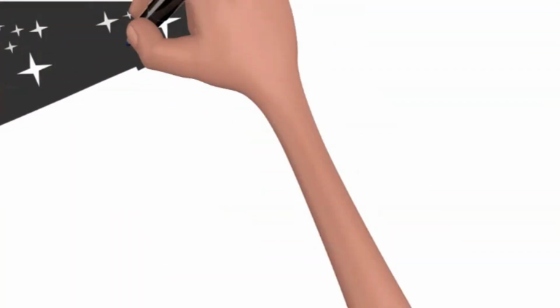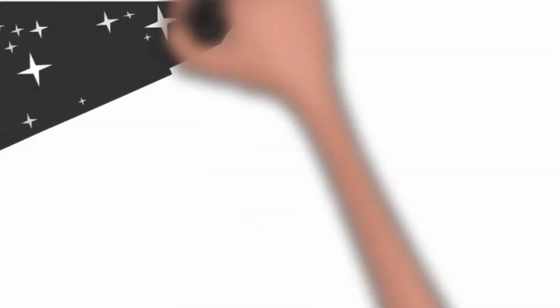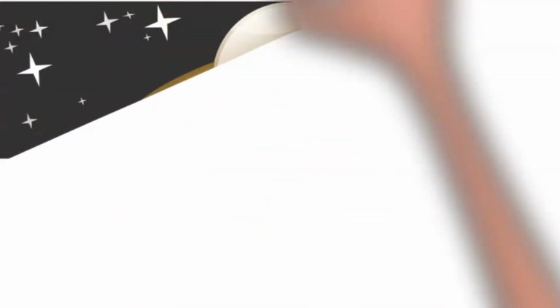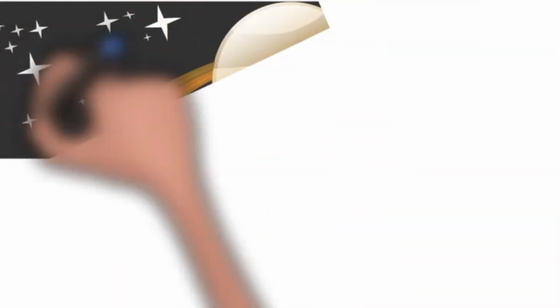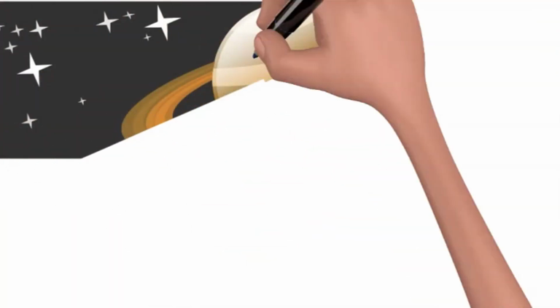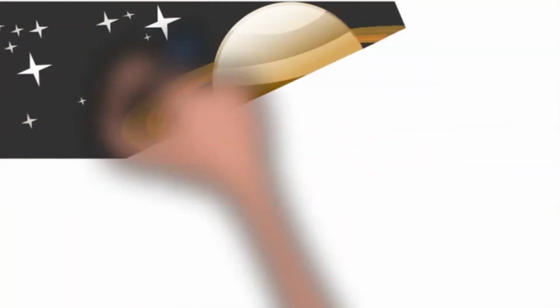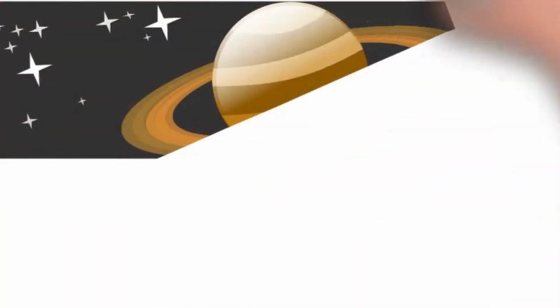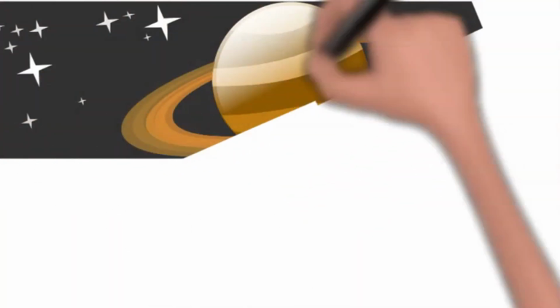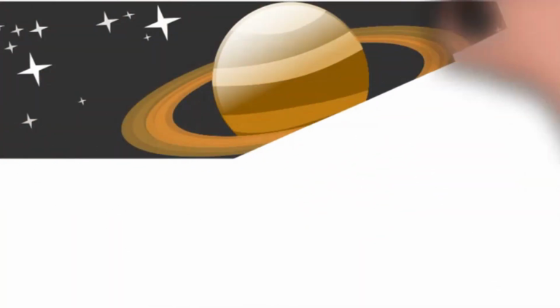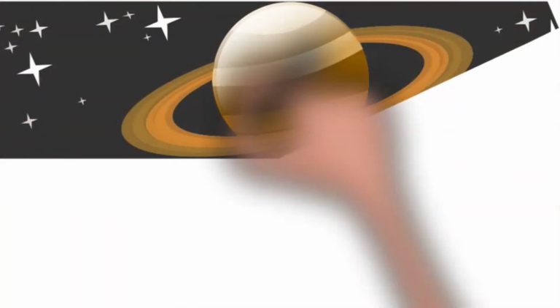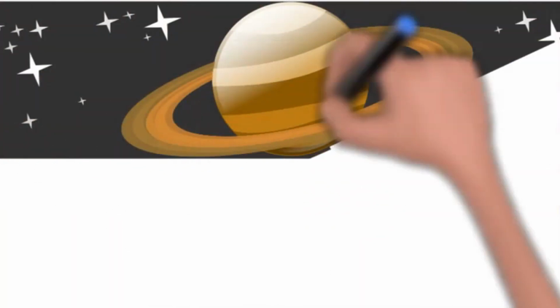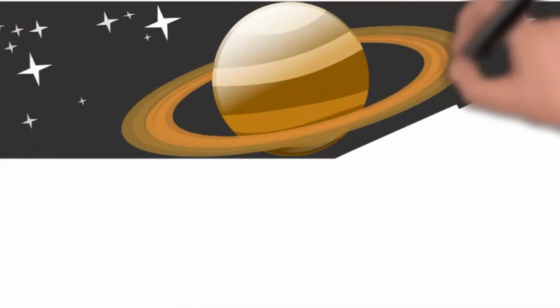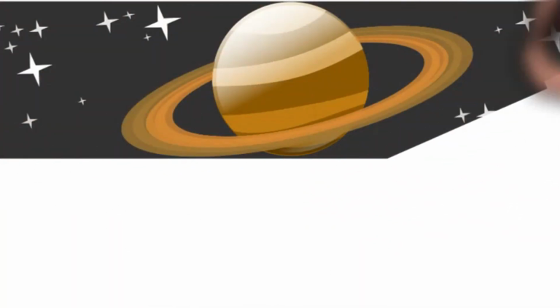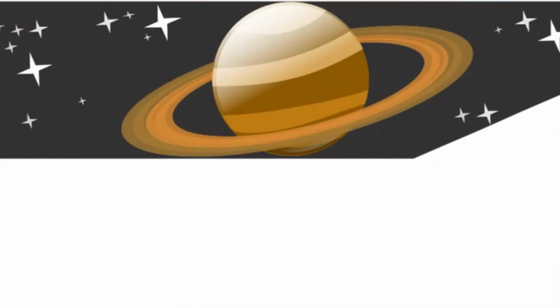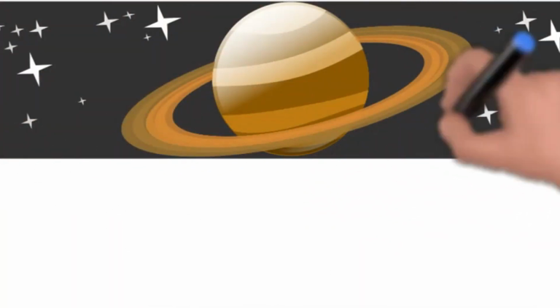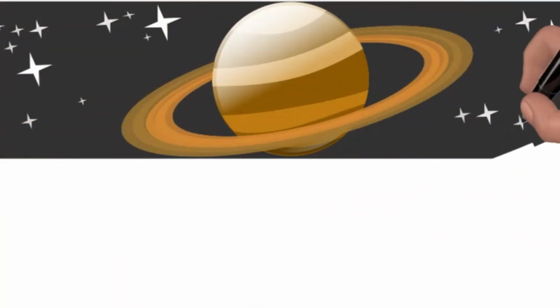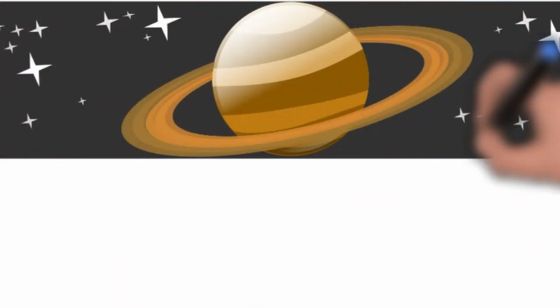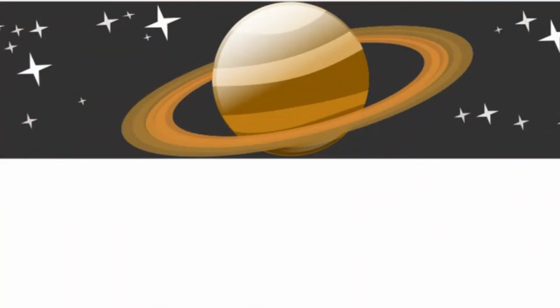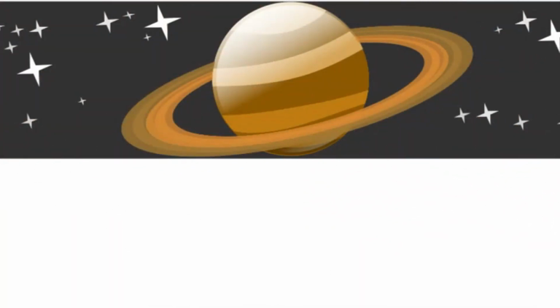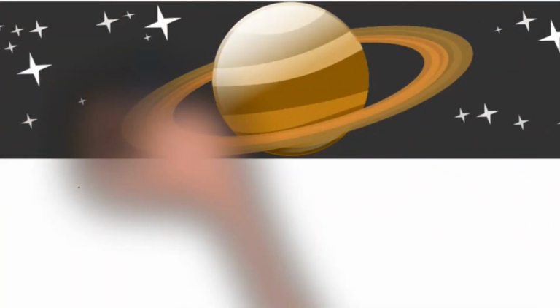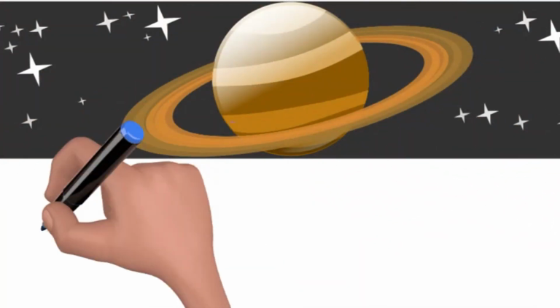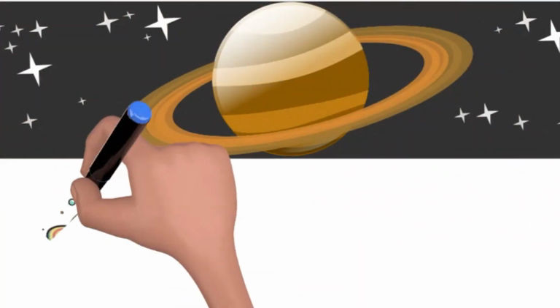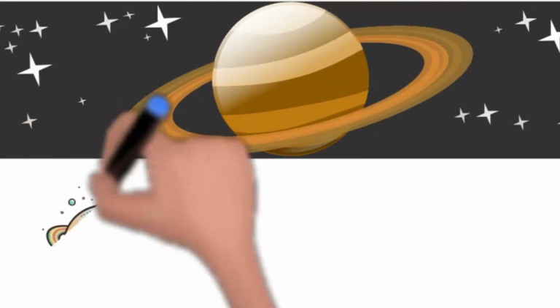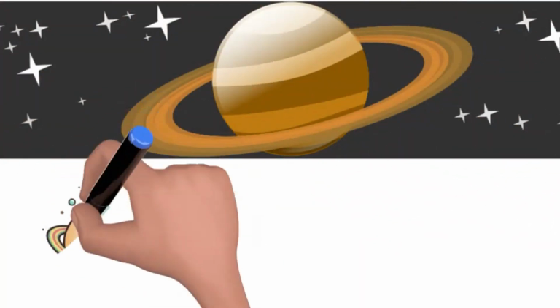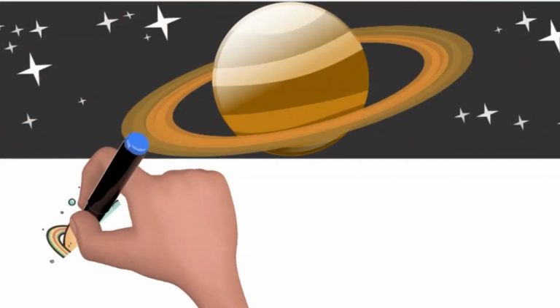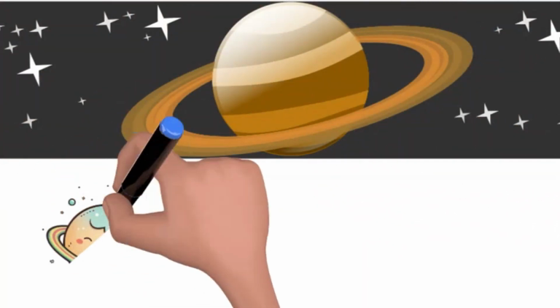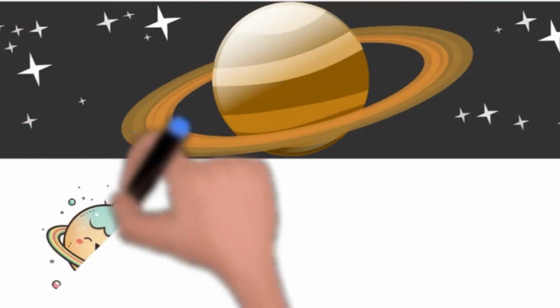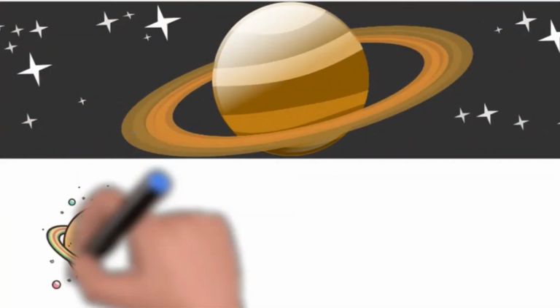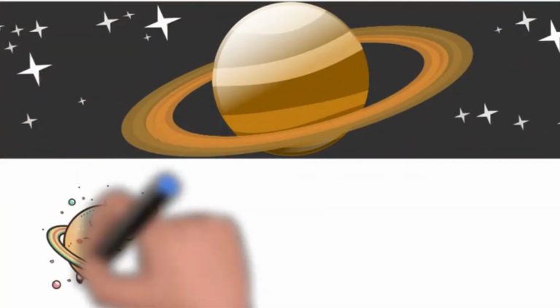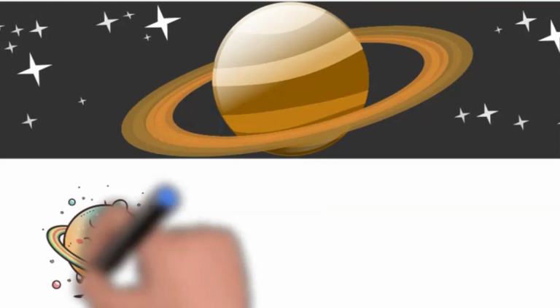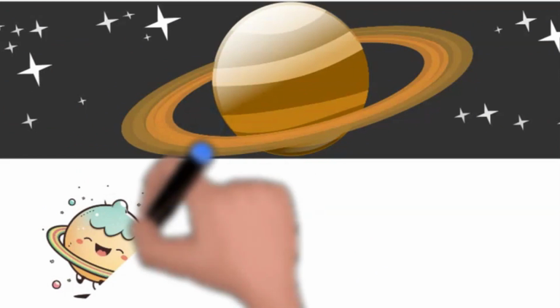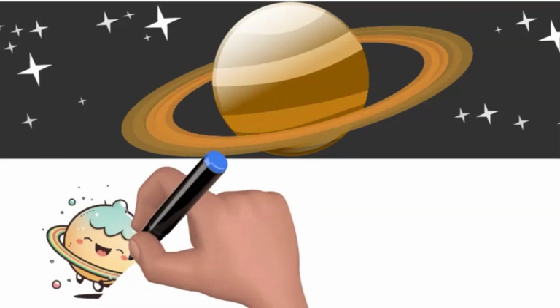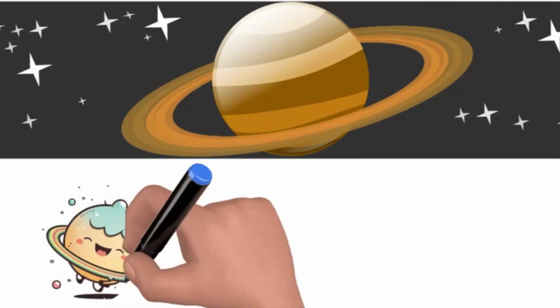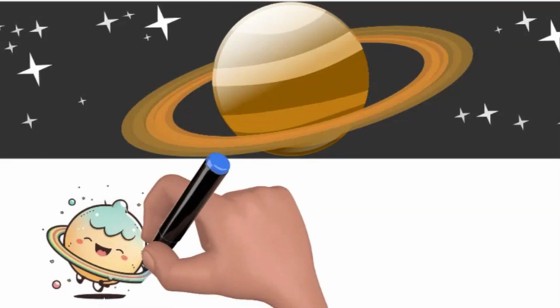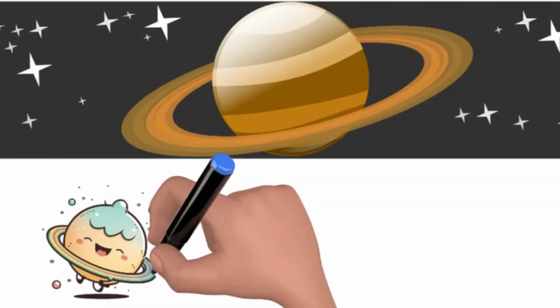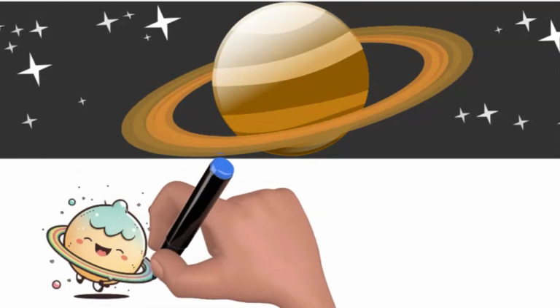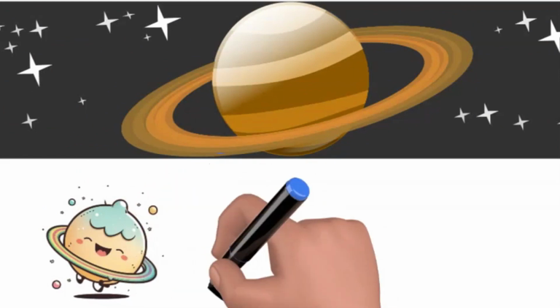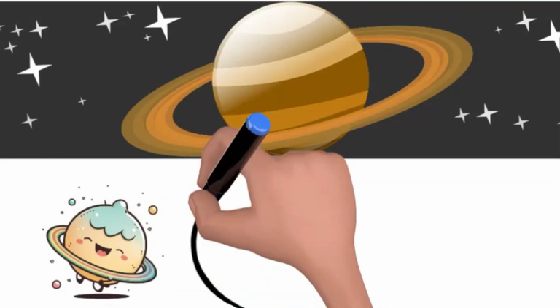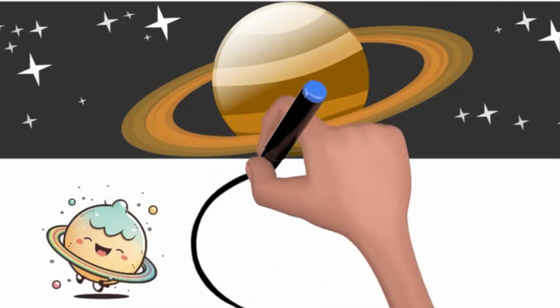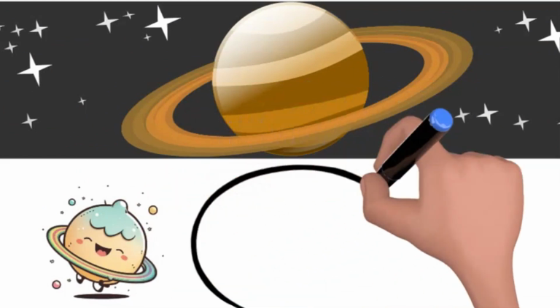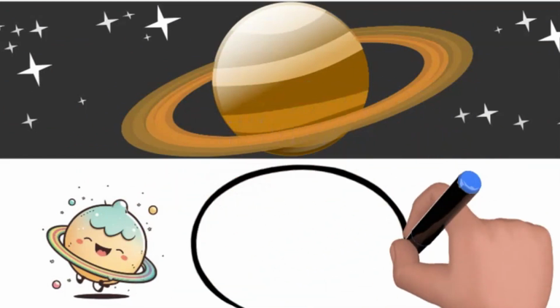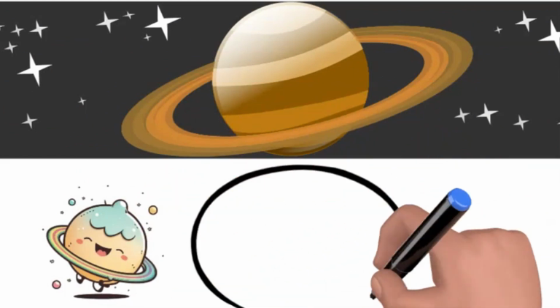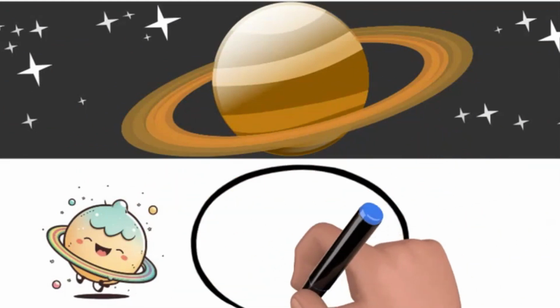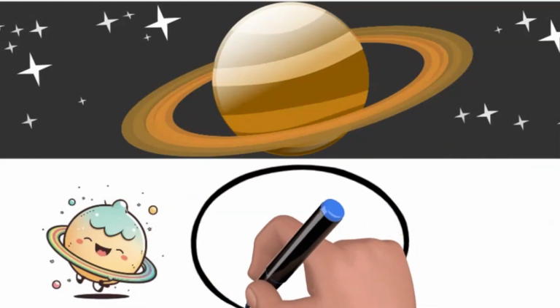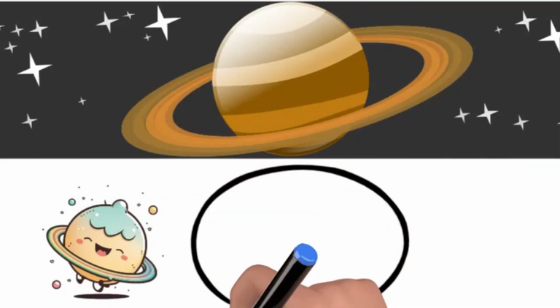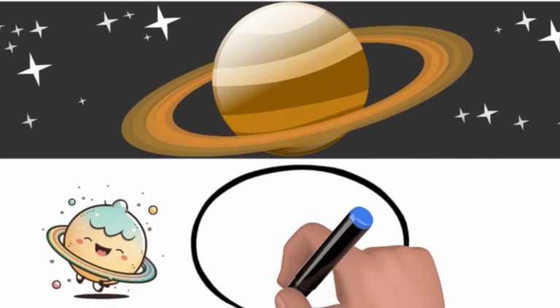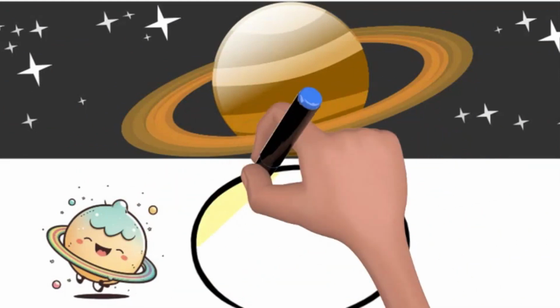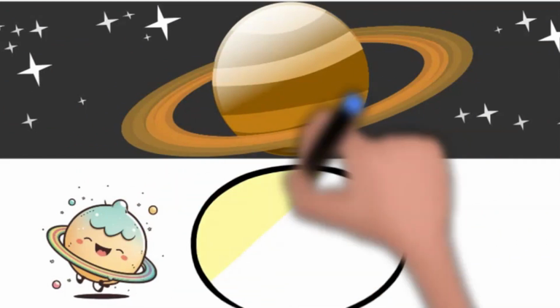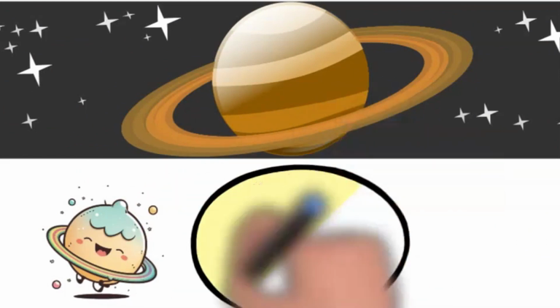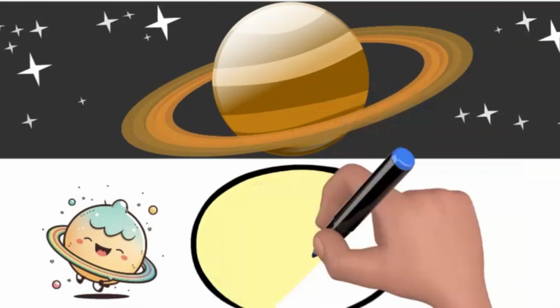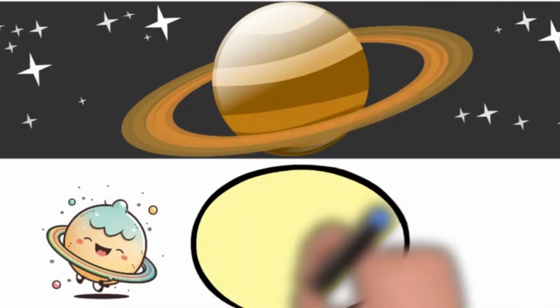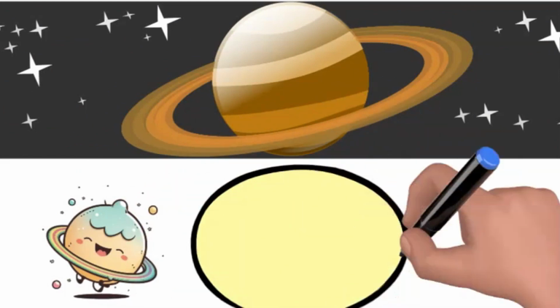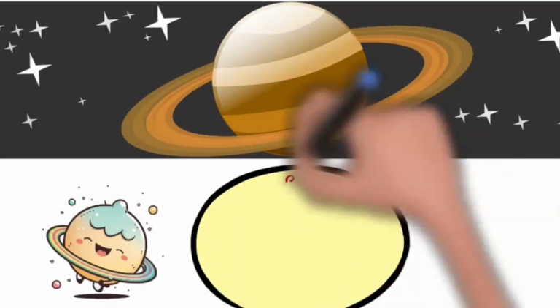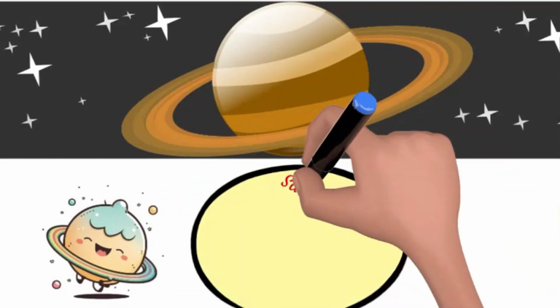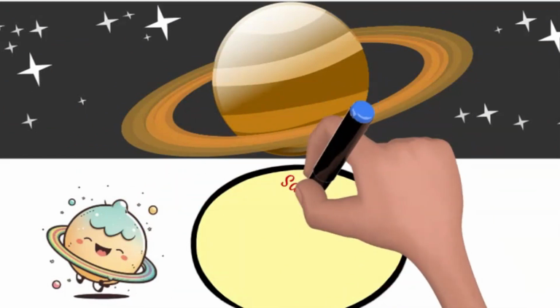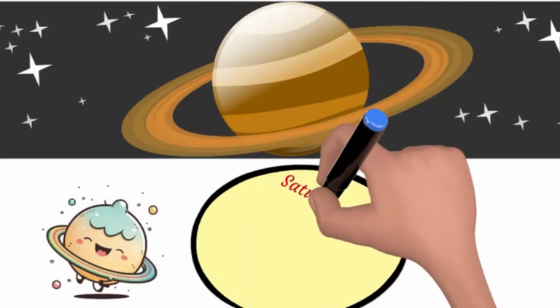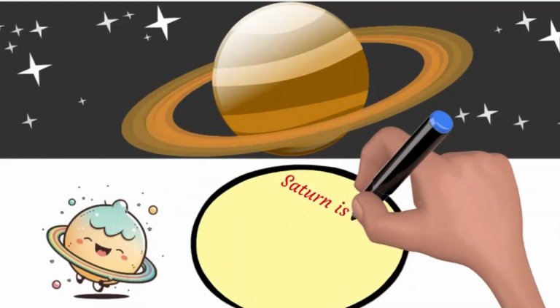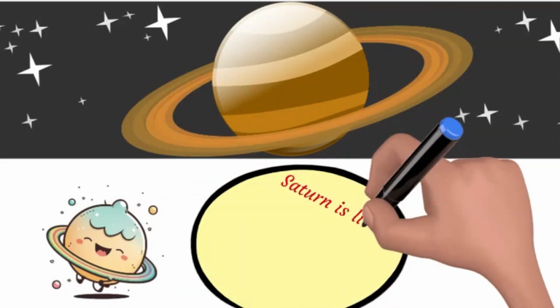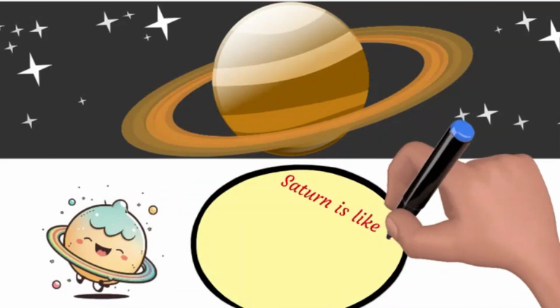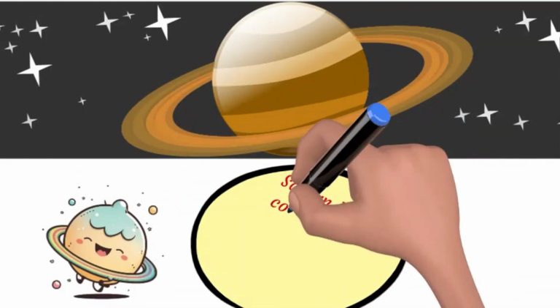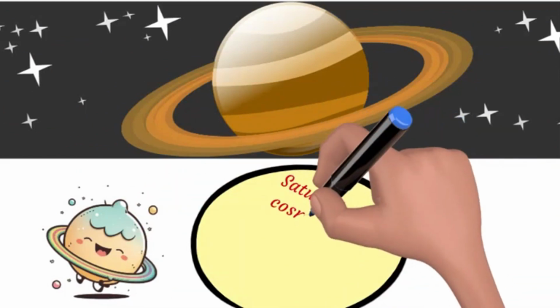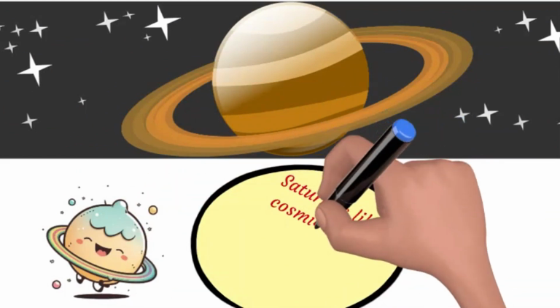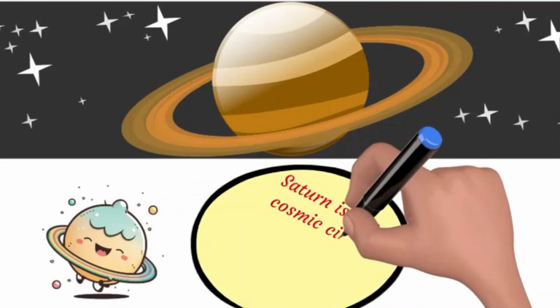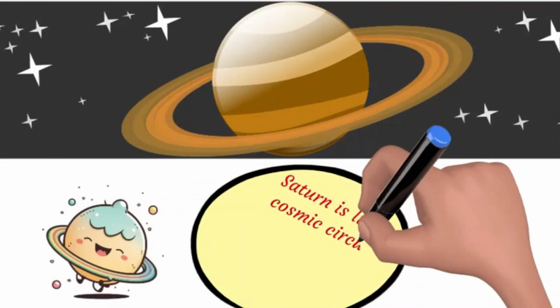Look at Saturn, the planet with the hula hoop! Those rings are made of ice and rocks. It's like a cosmic circus.